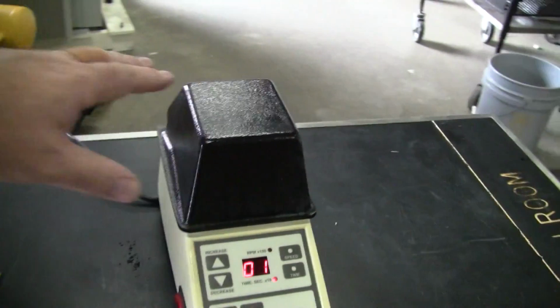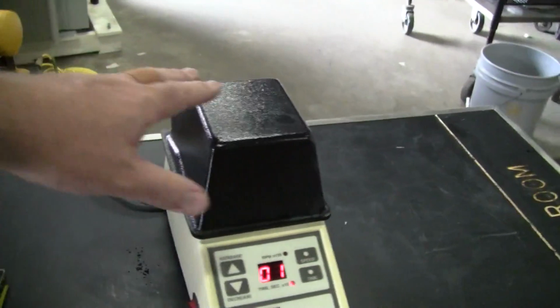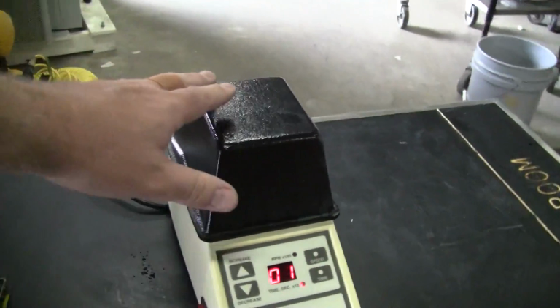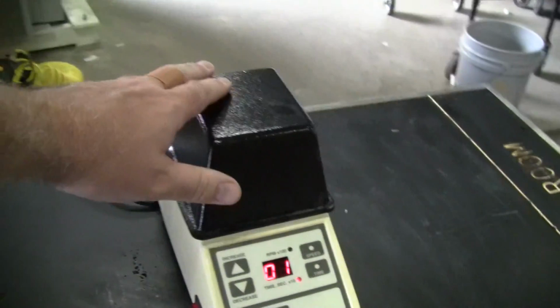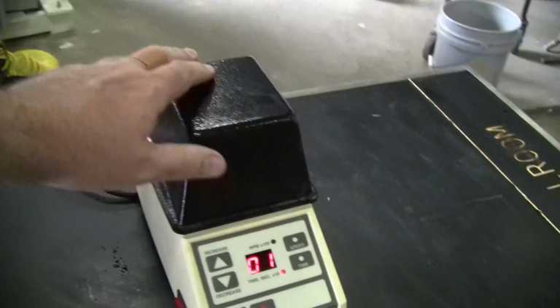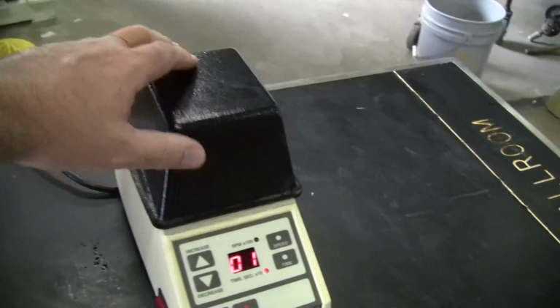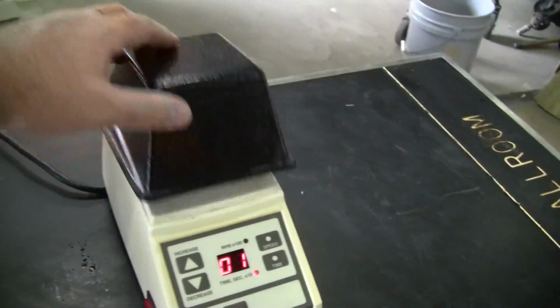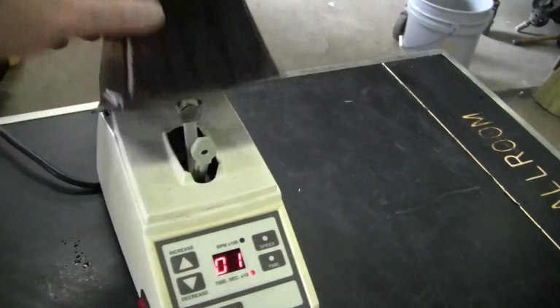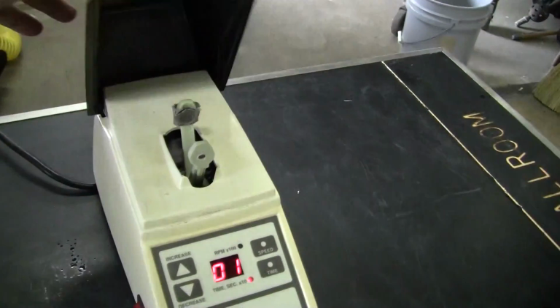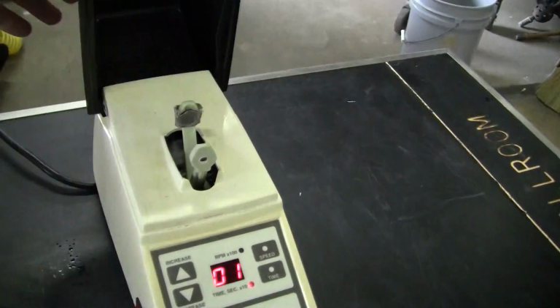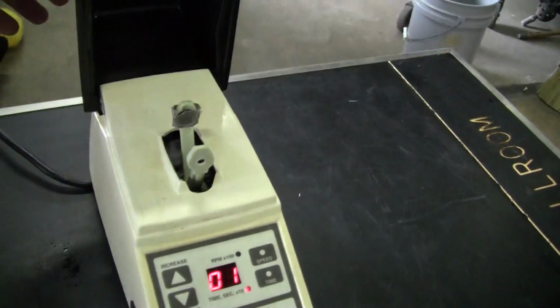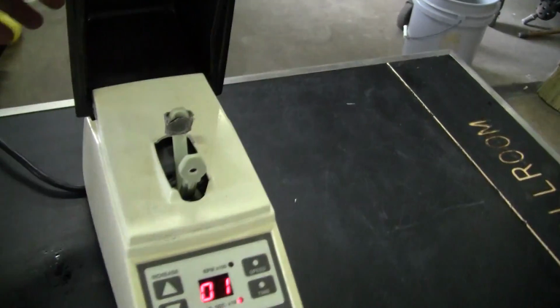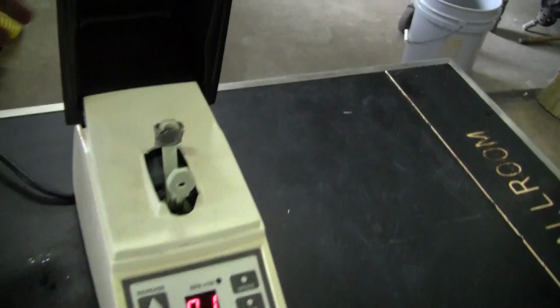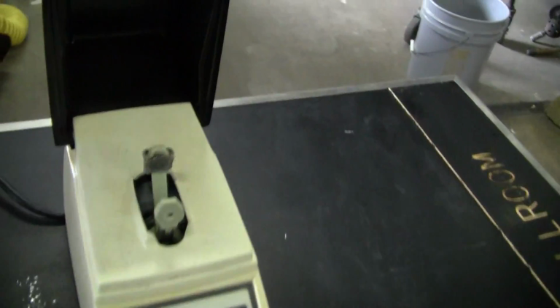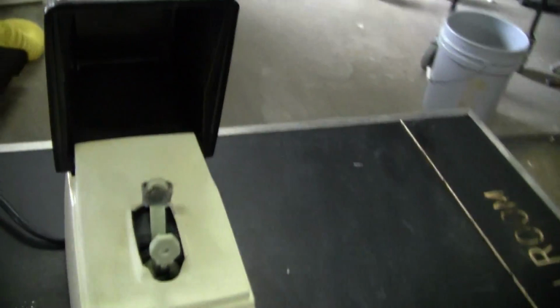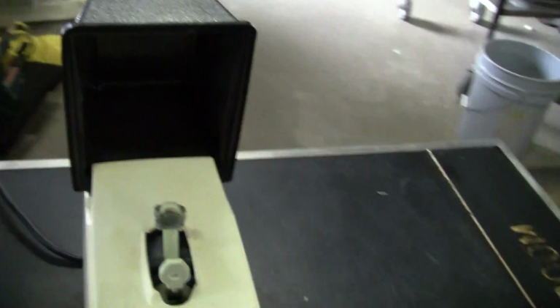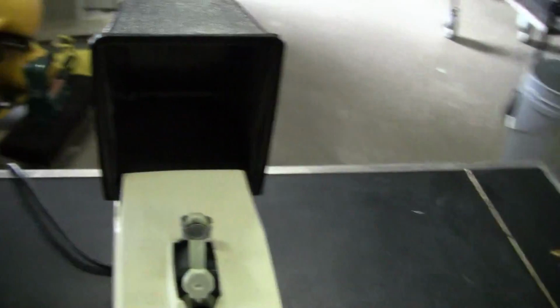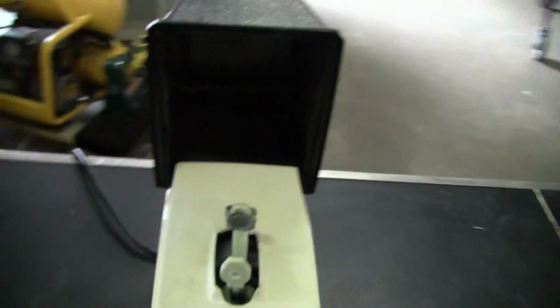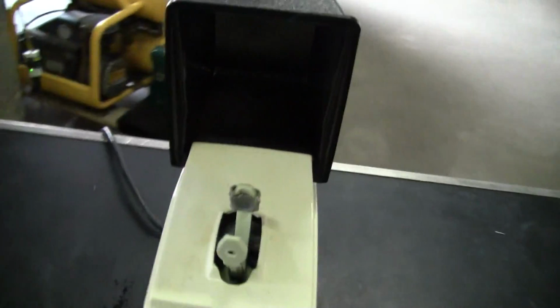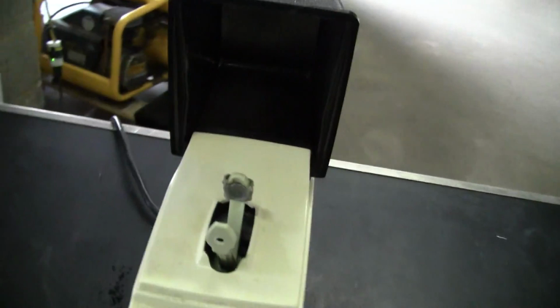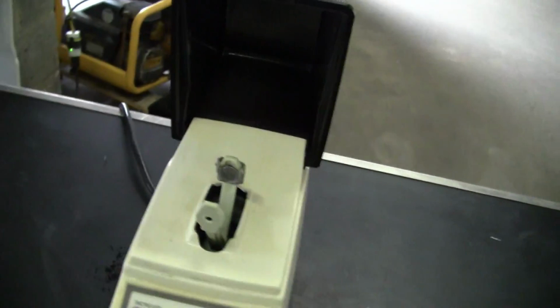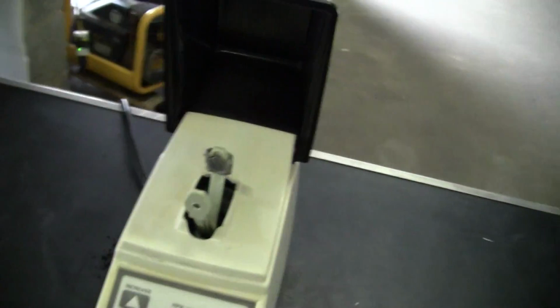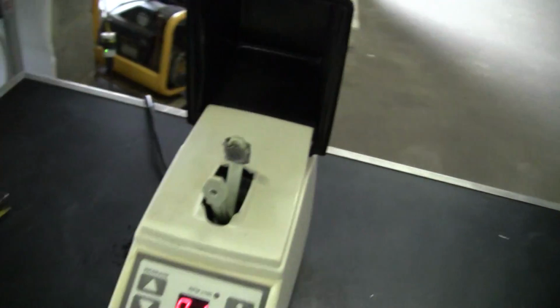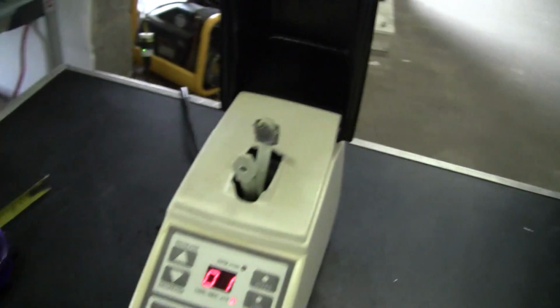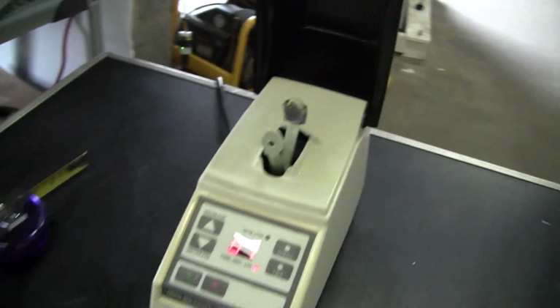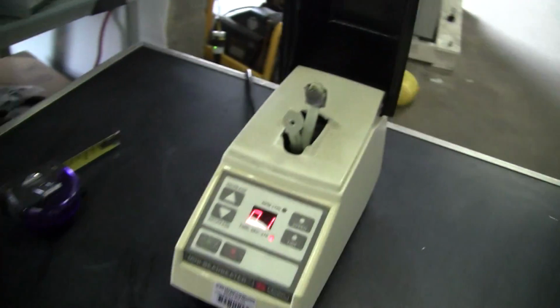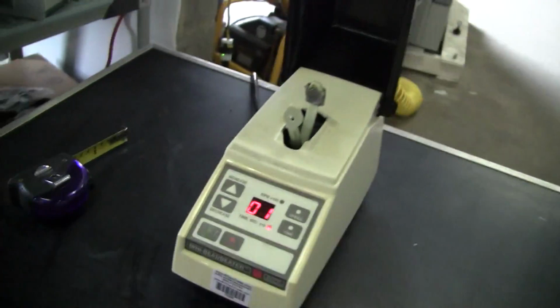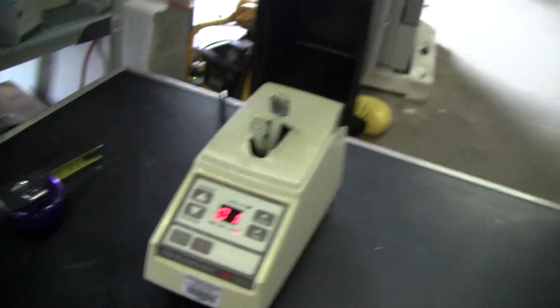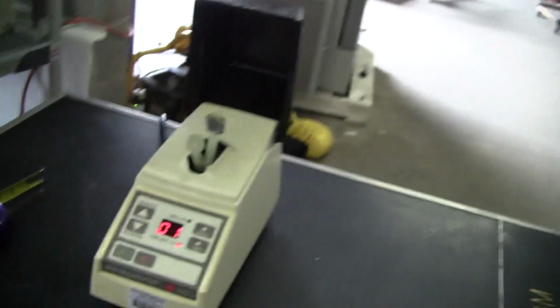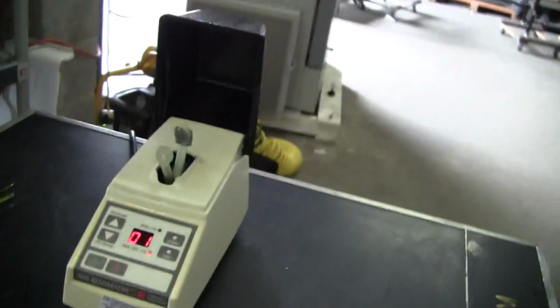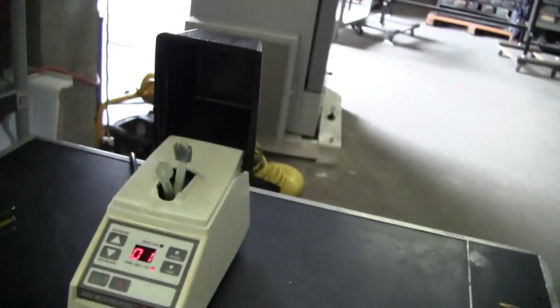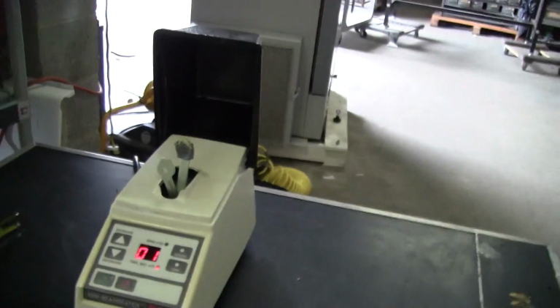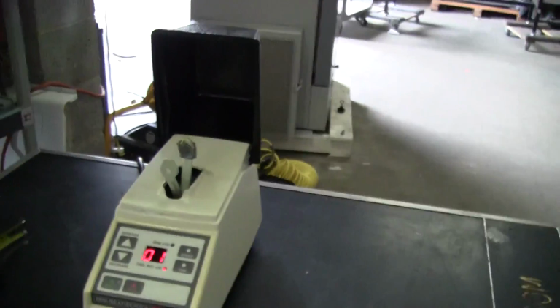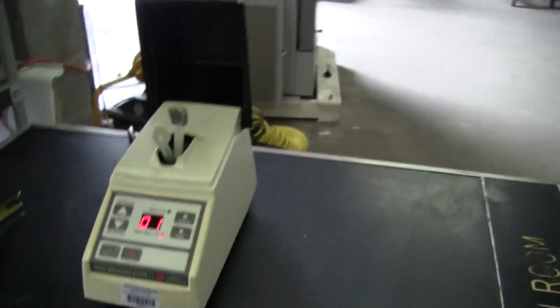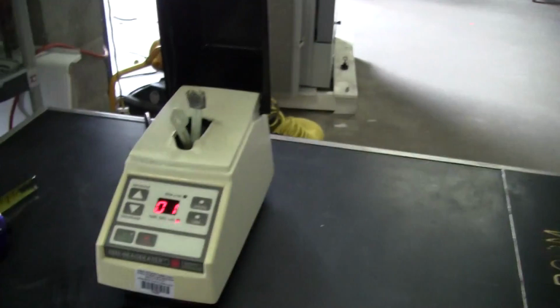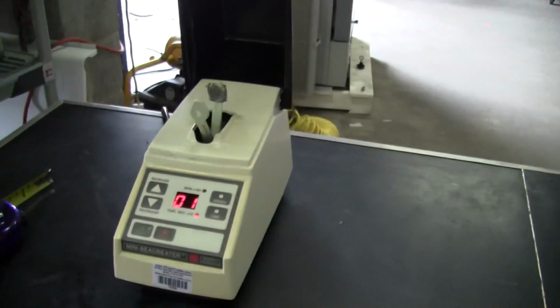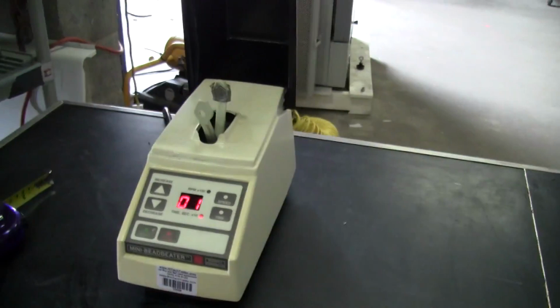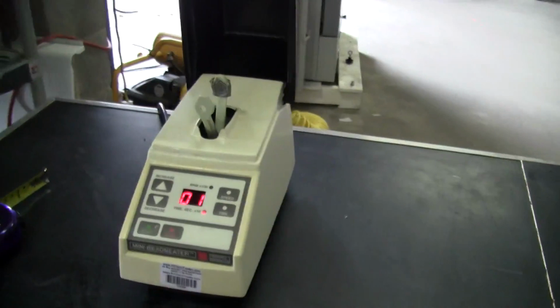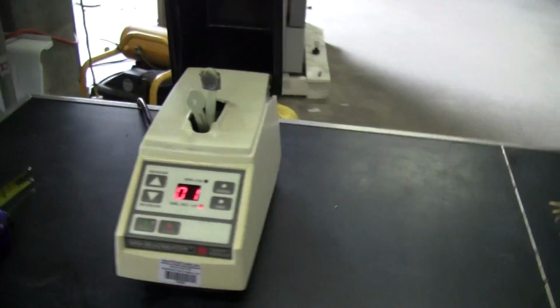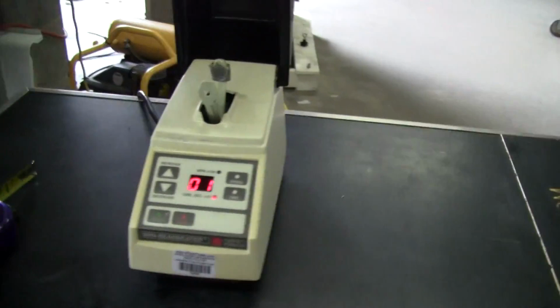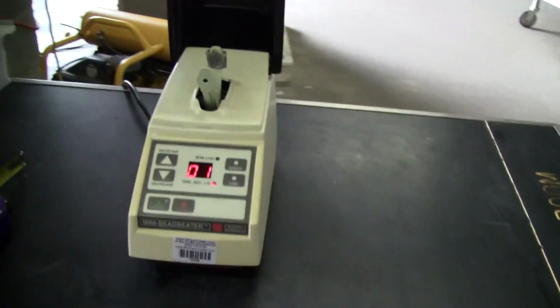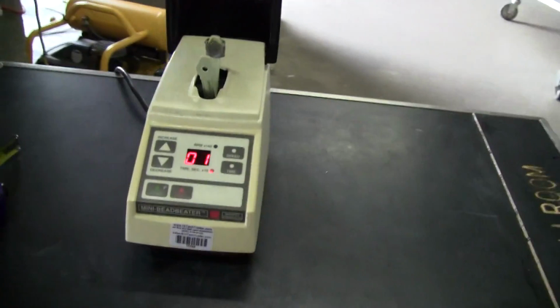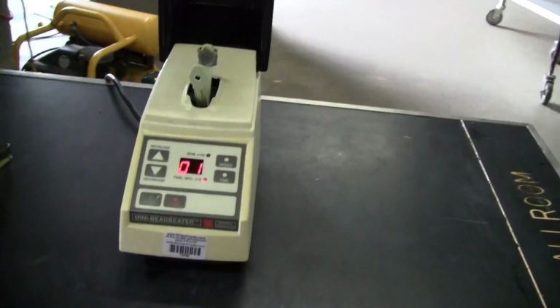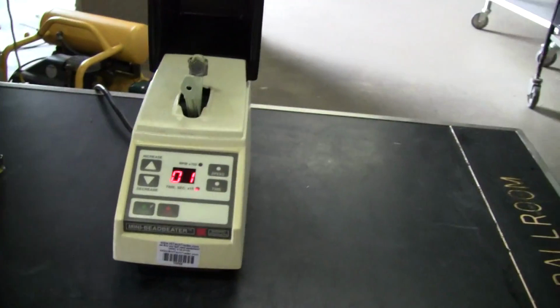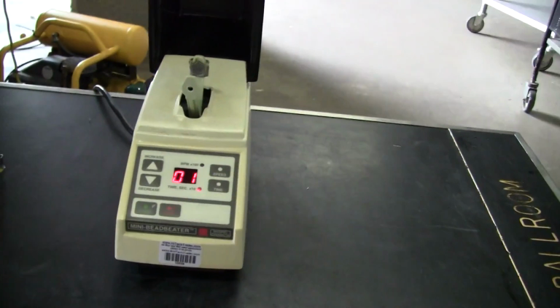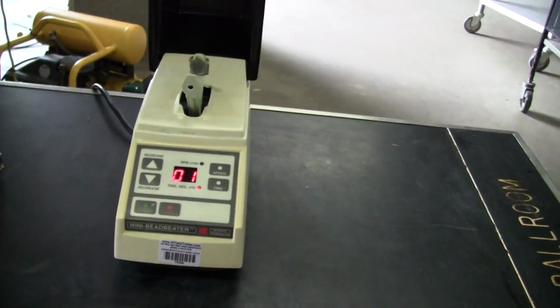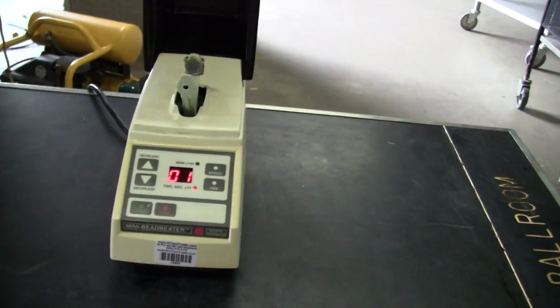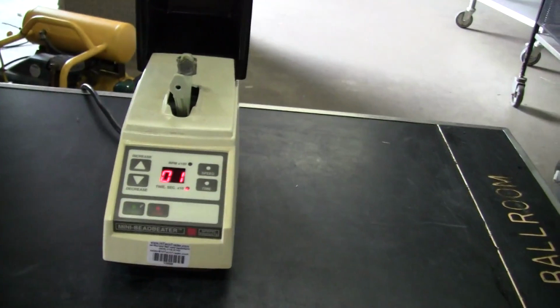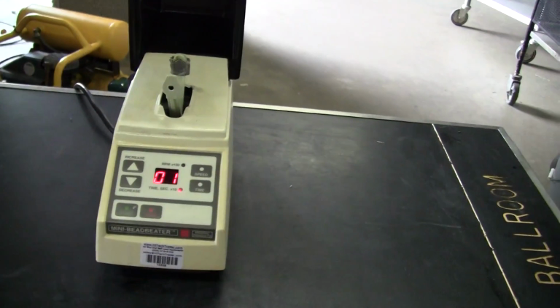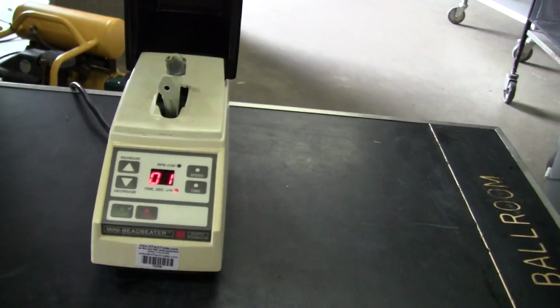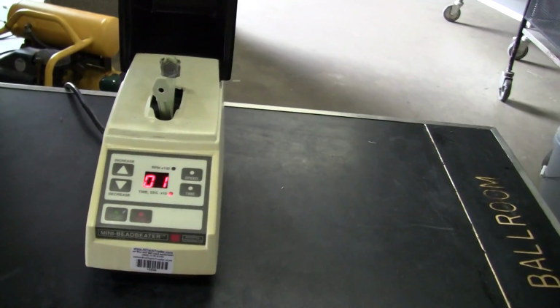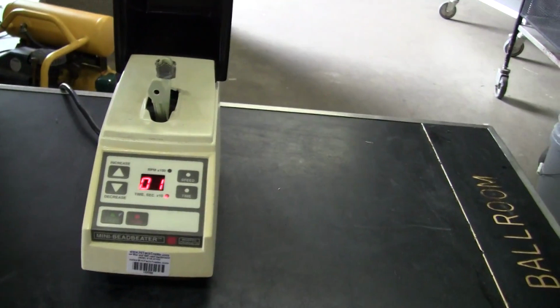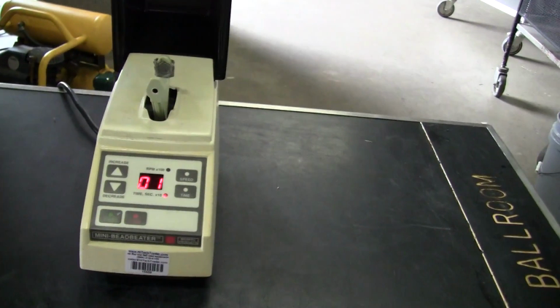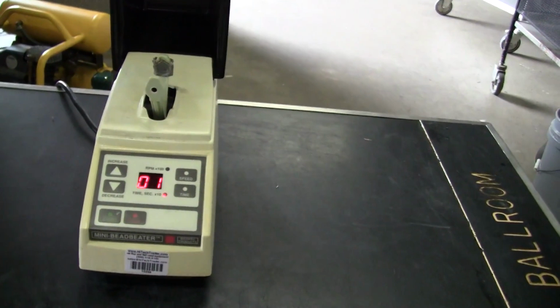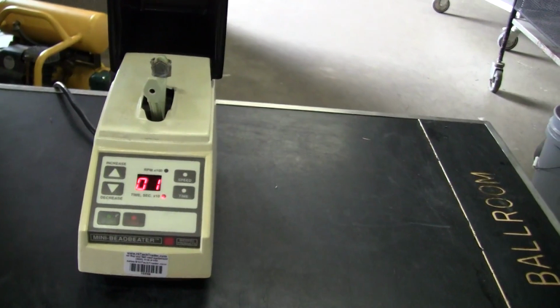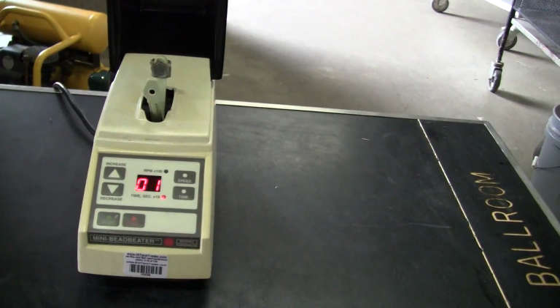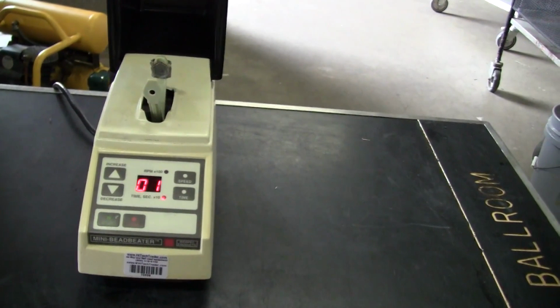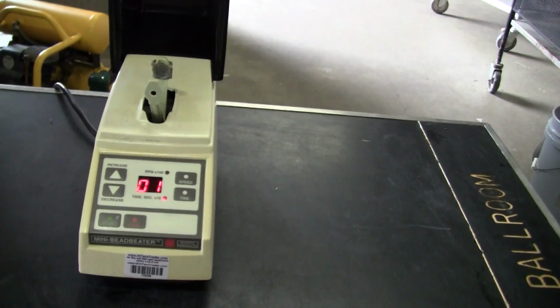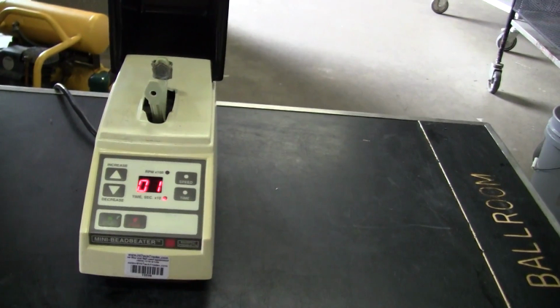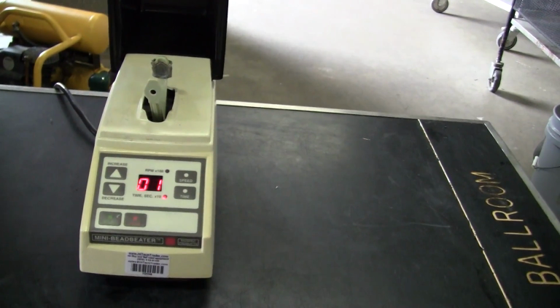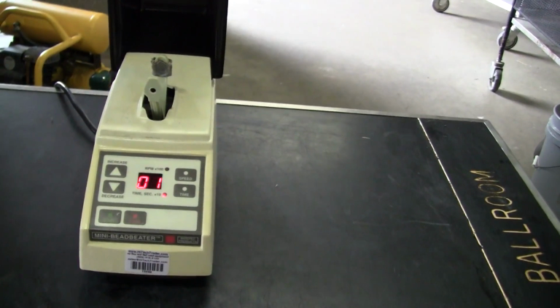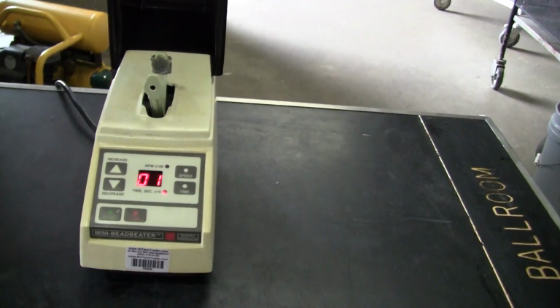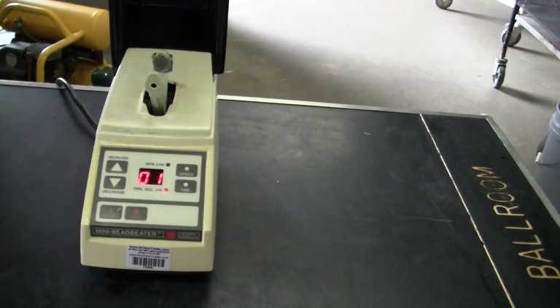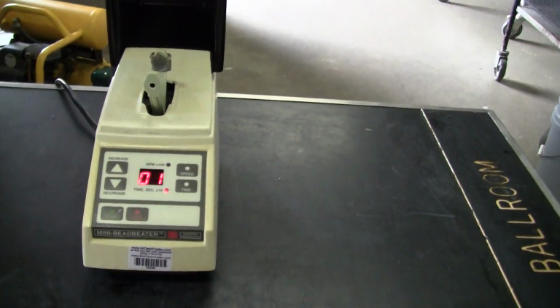Open the top up, put the shaker in it. It has a digital programmer and readout.